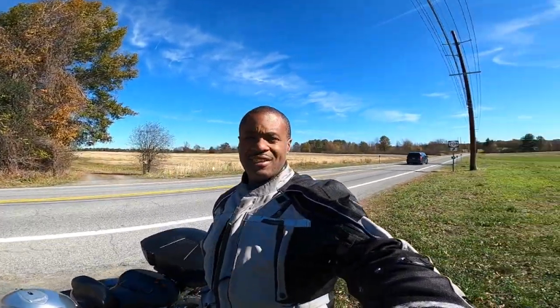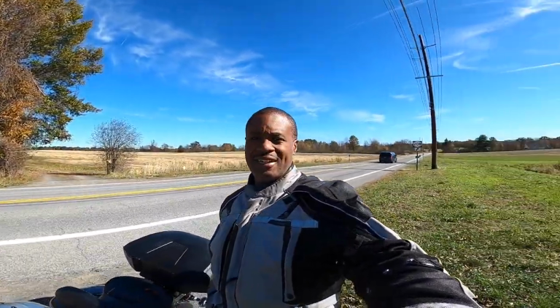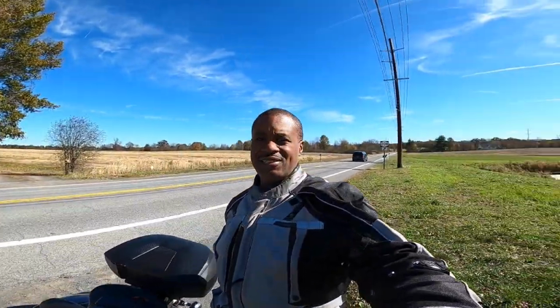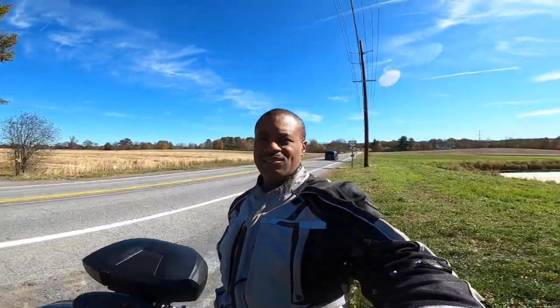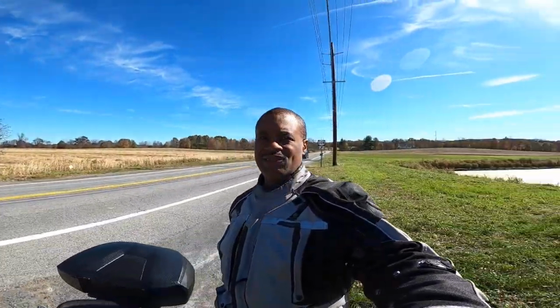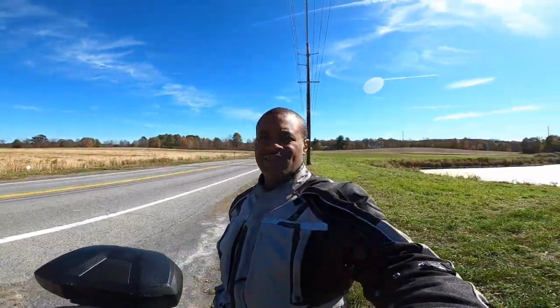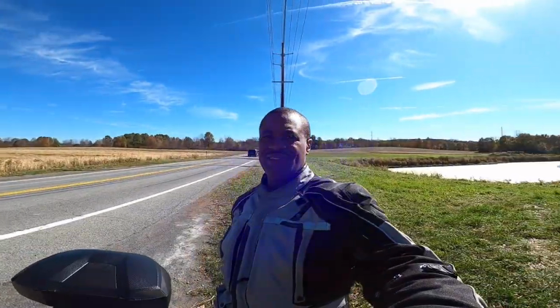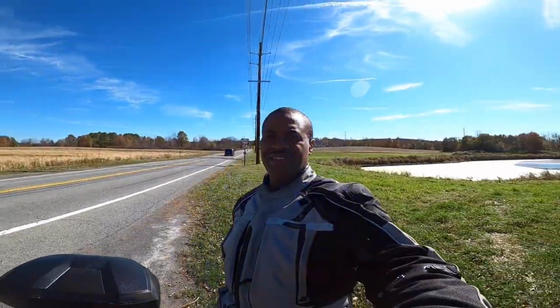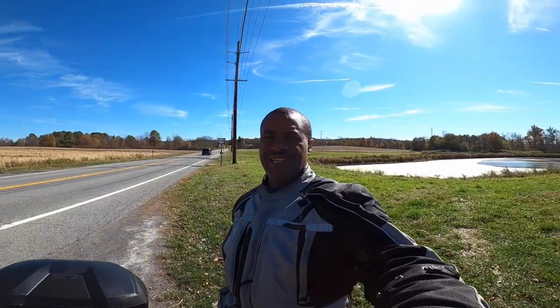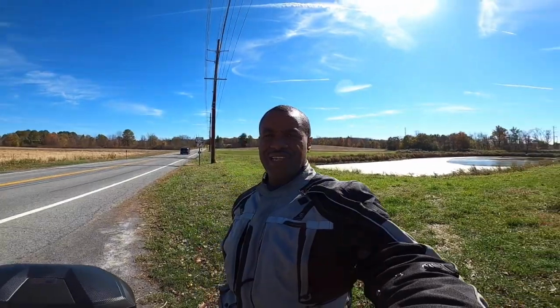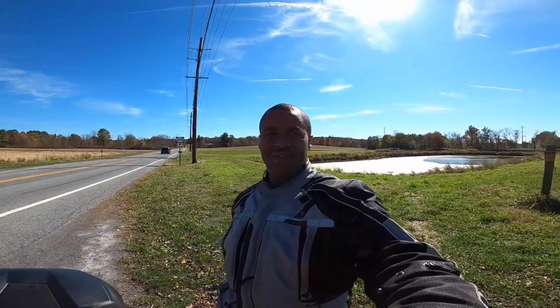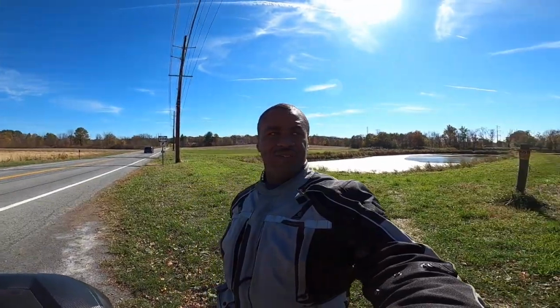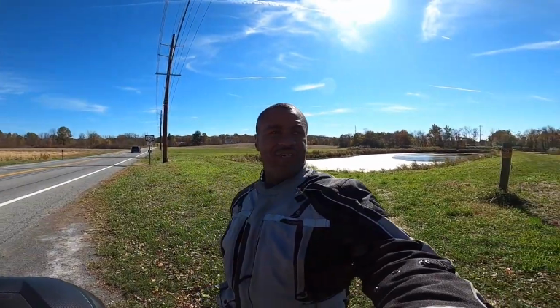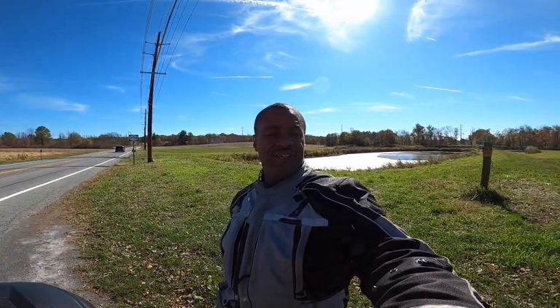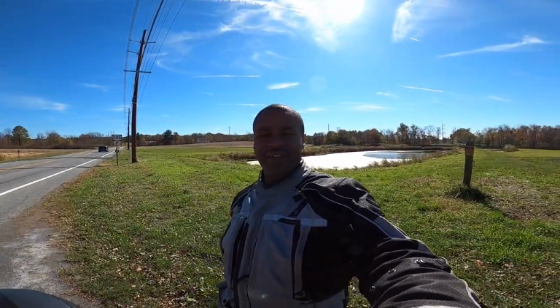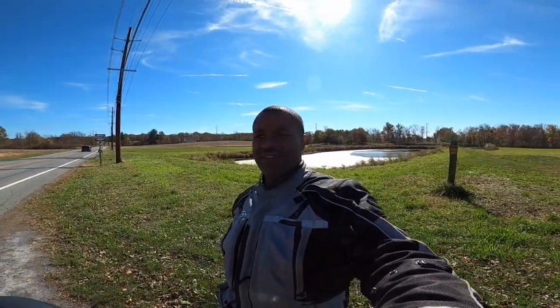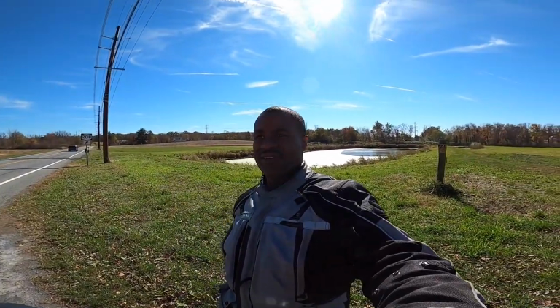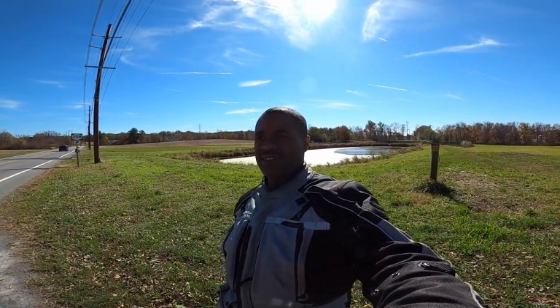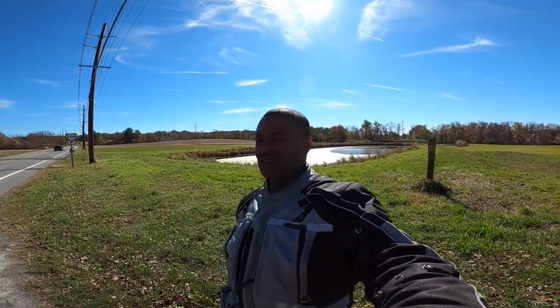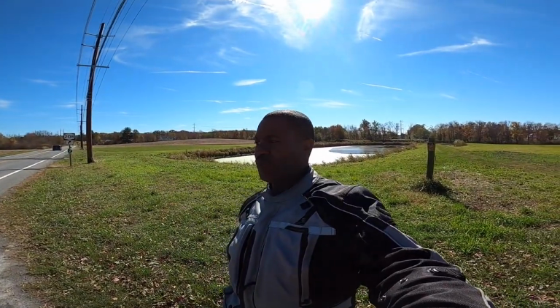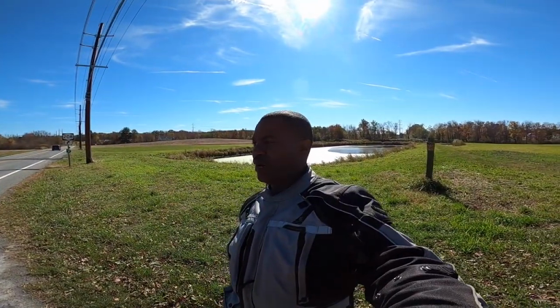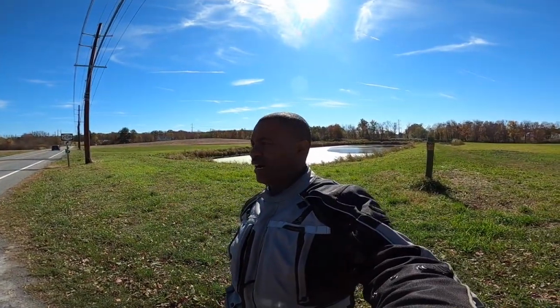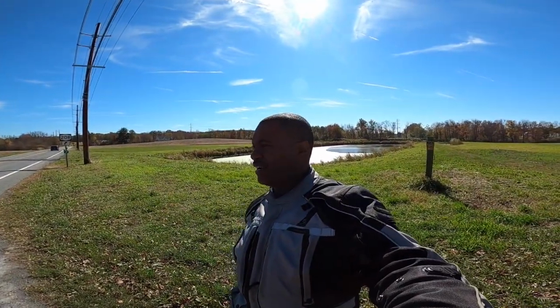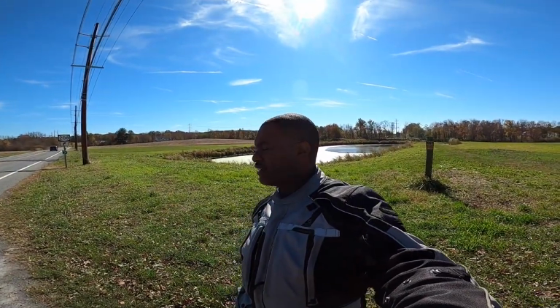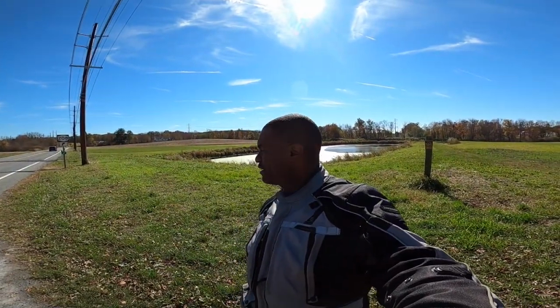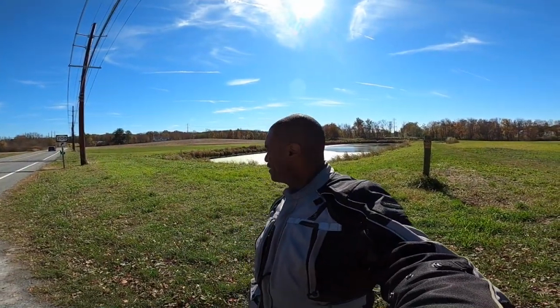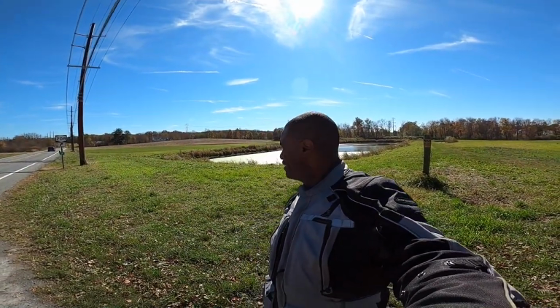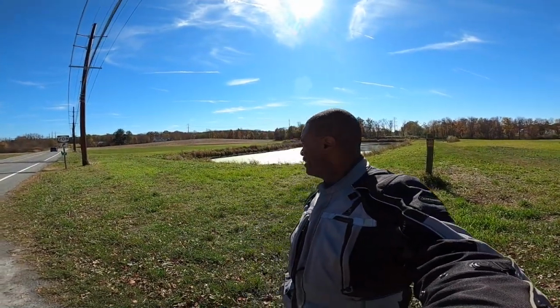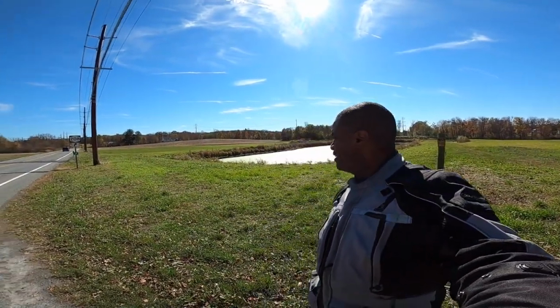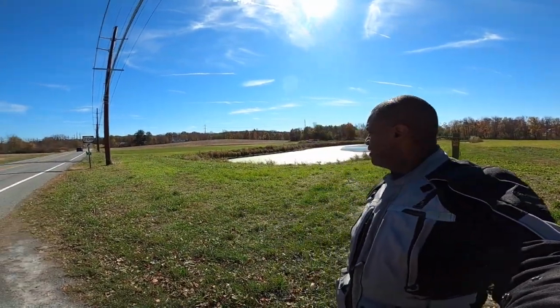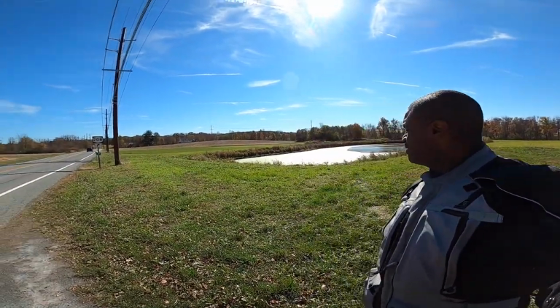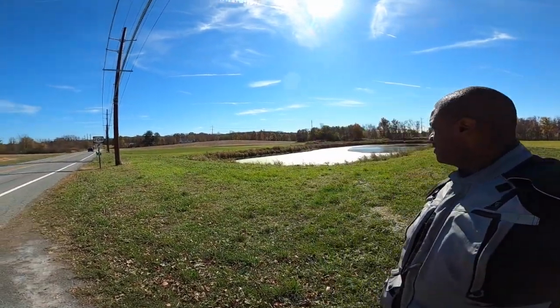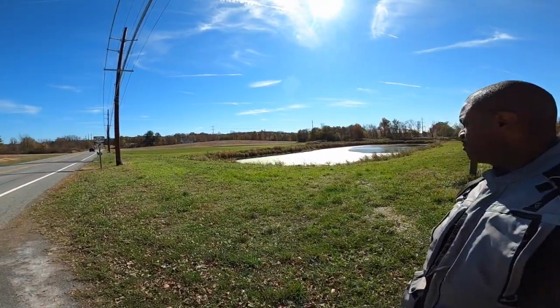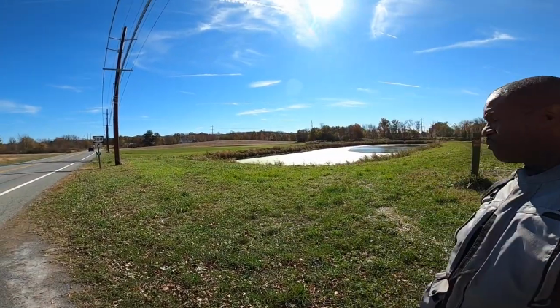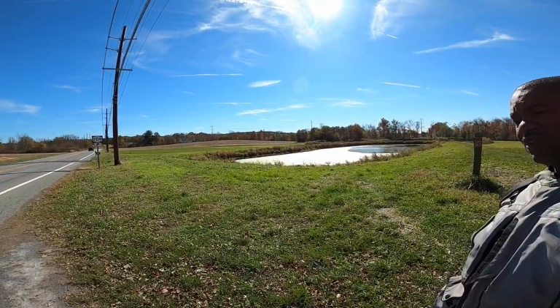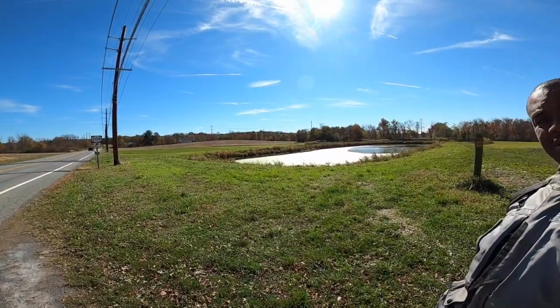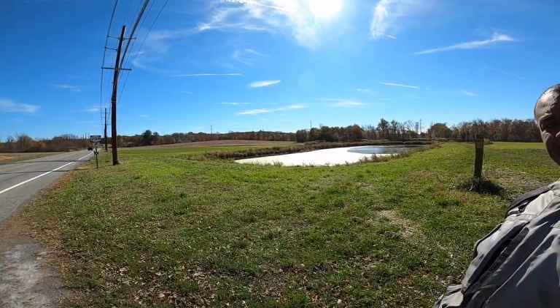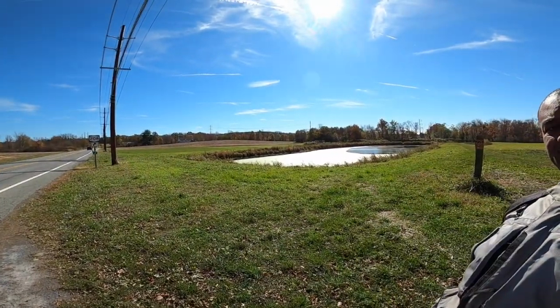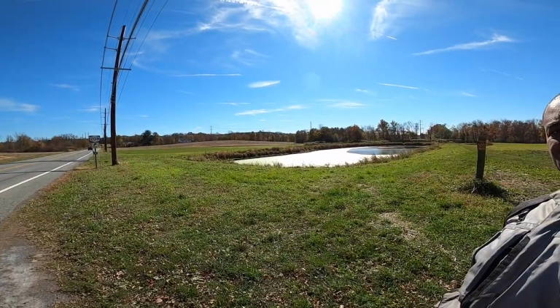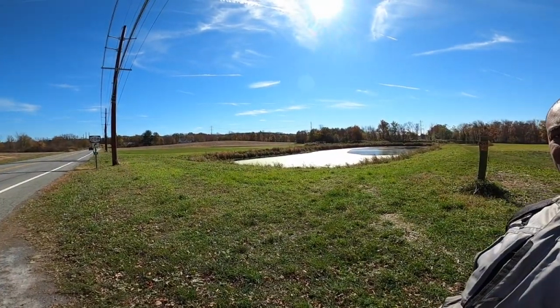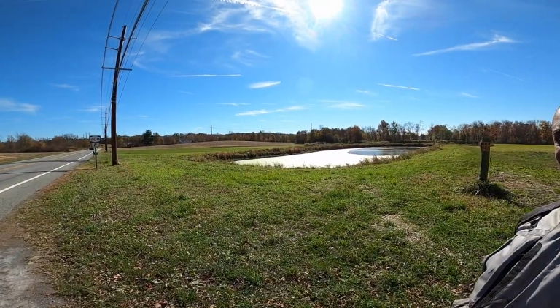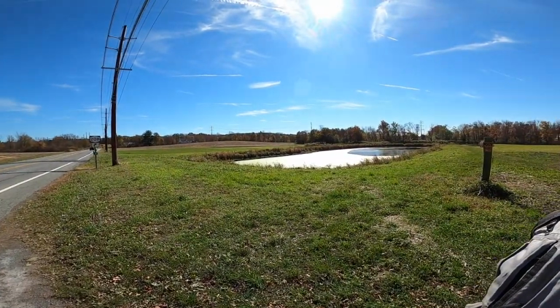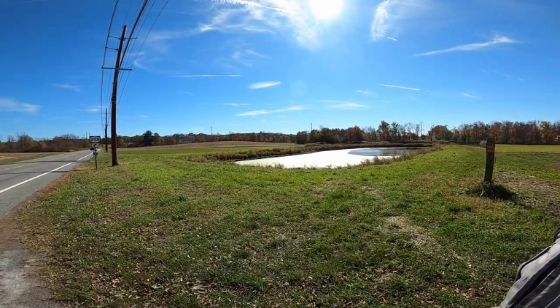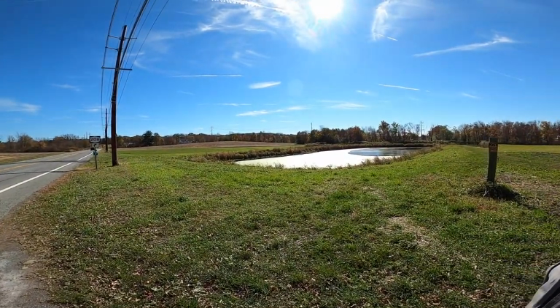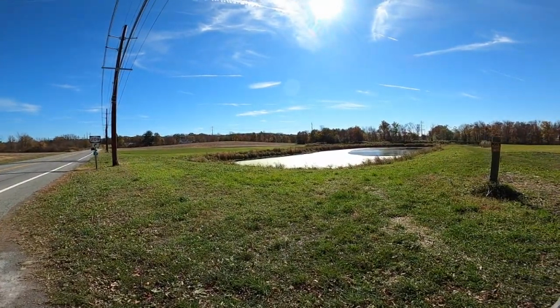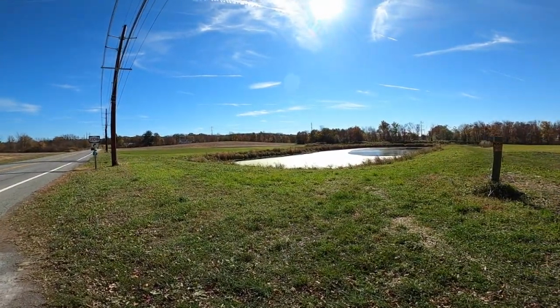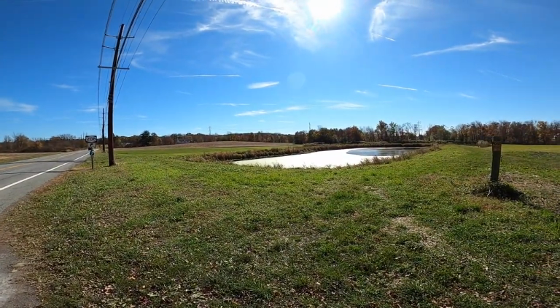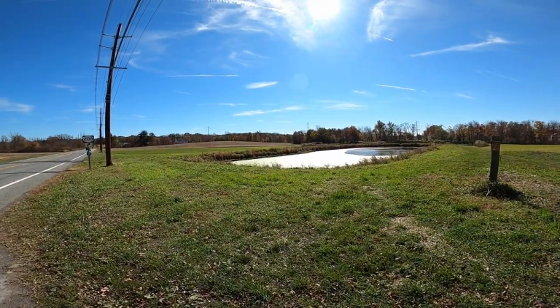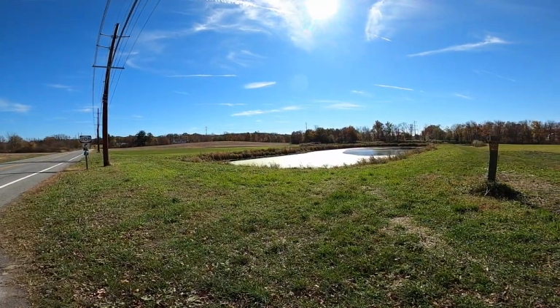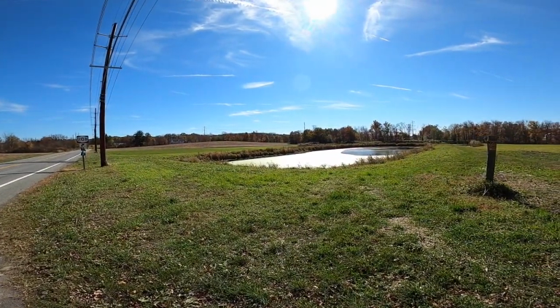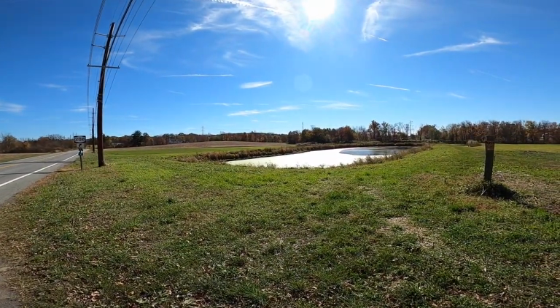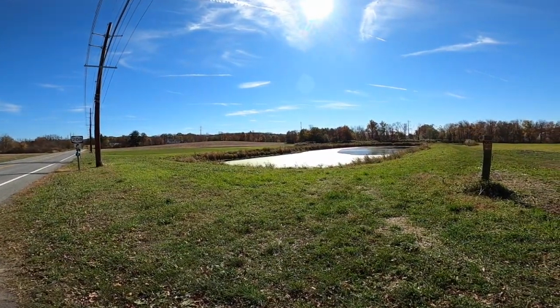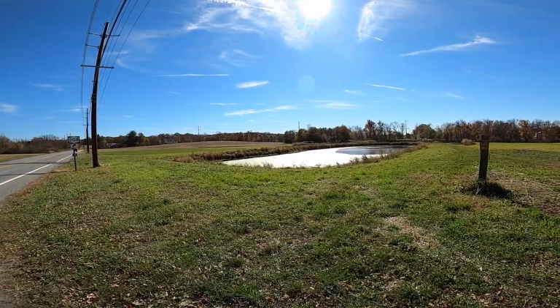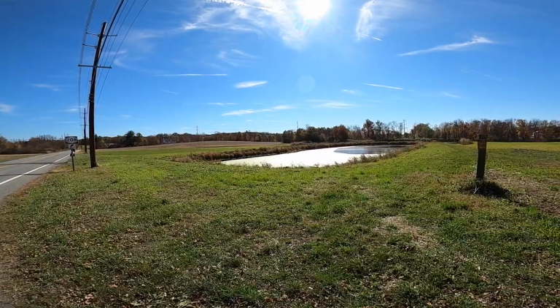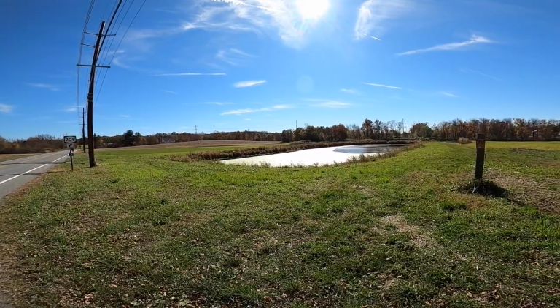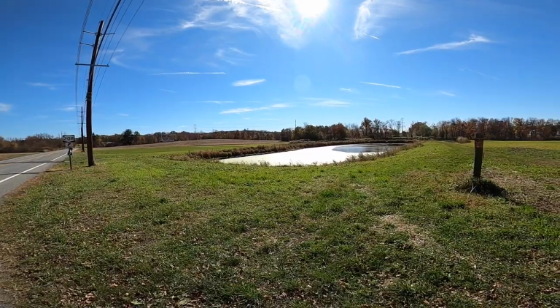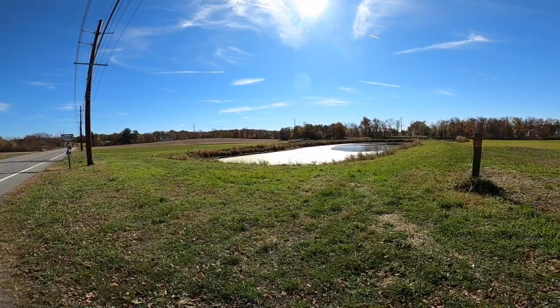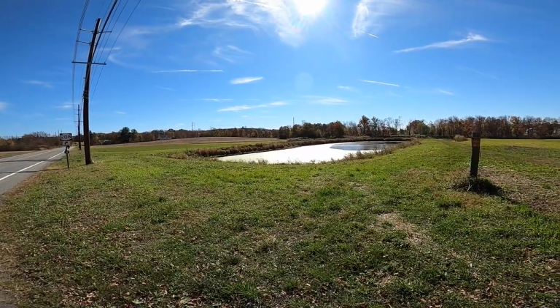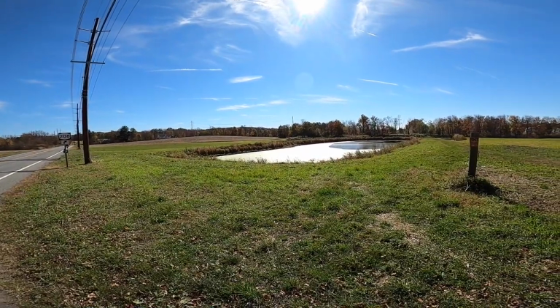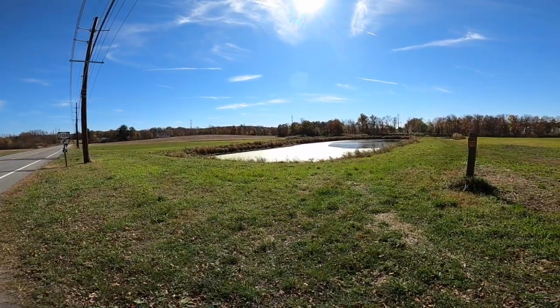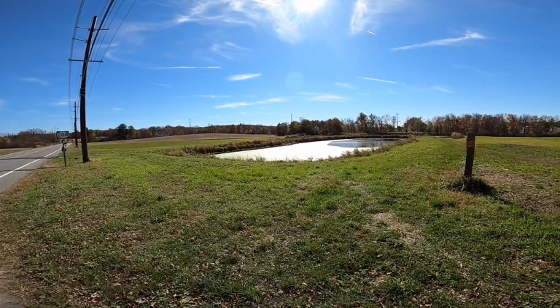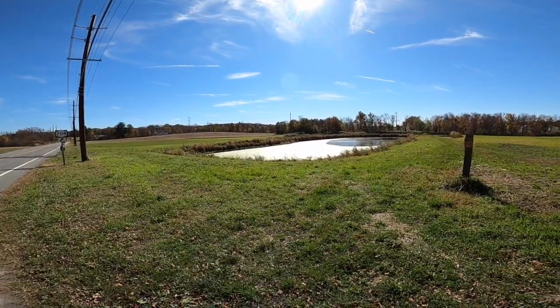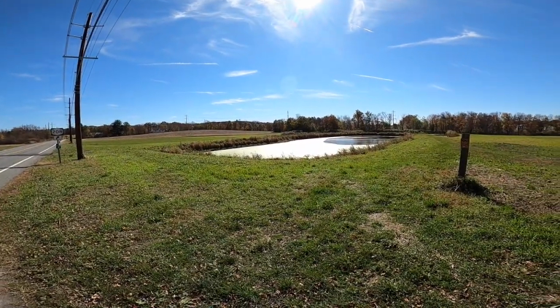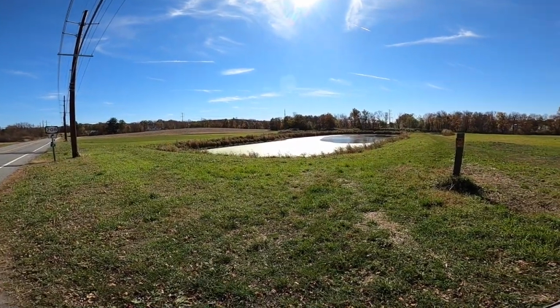There's a nice little lake over here — well, a little pond. Yeah, I think you'd call that a pond. Nice little pond.